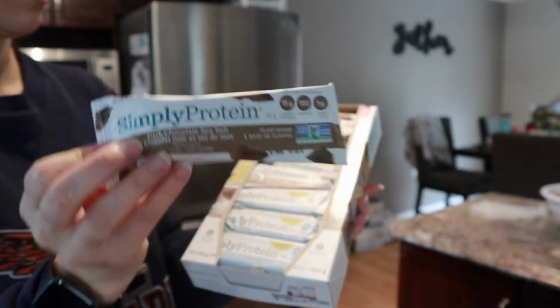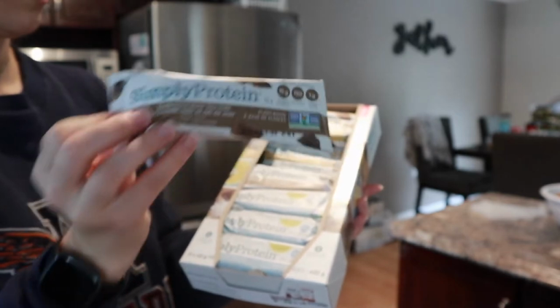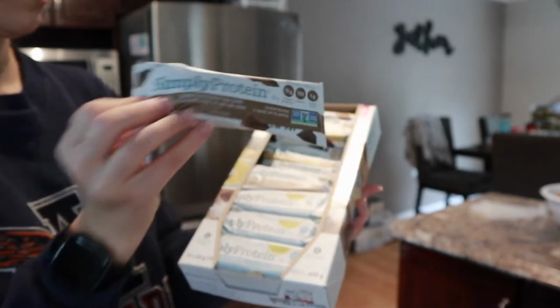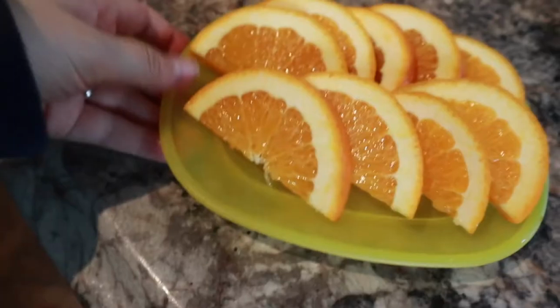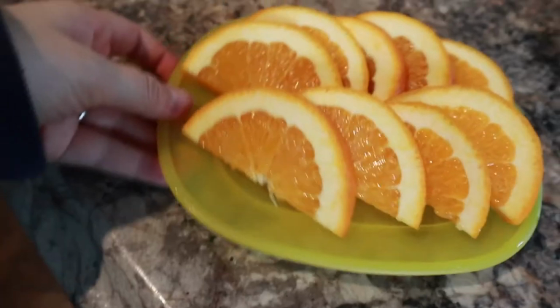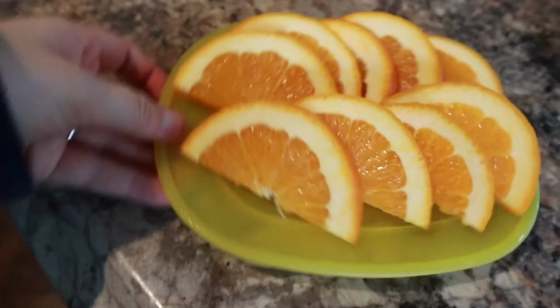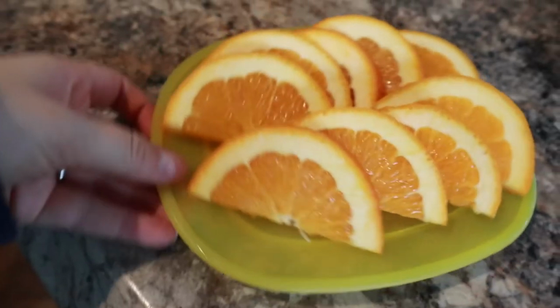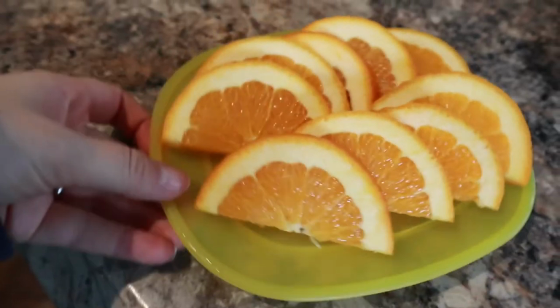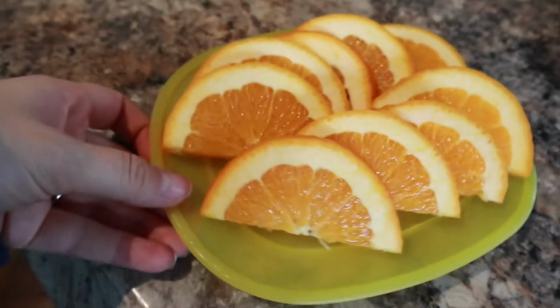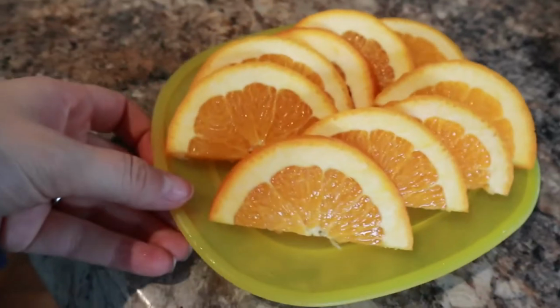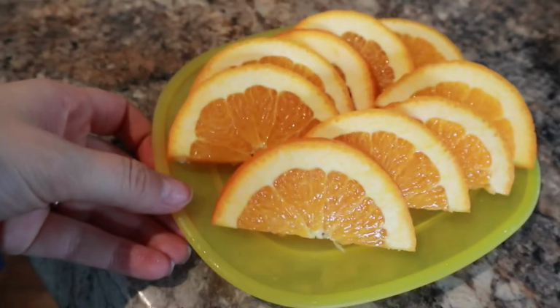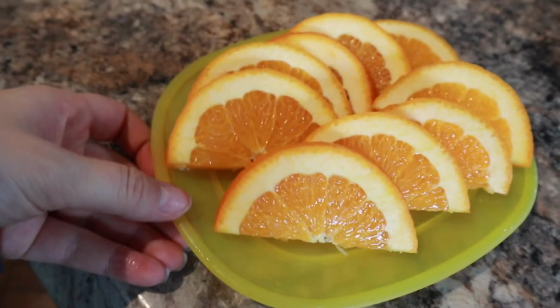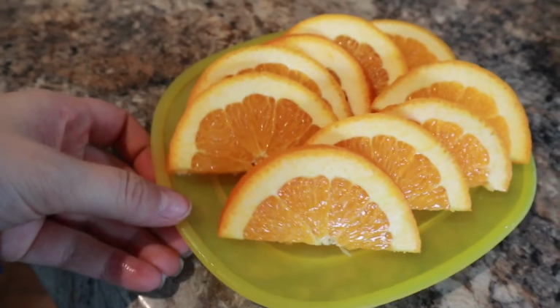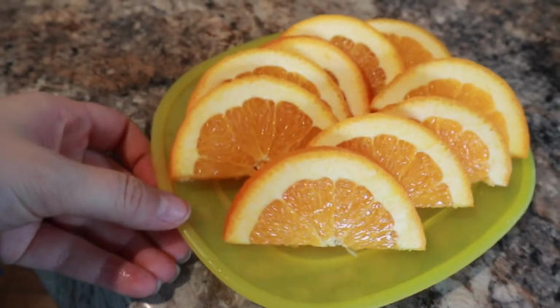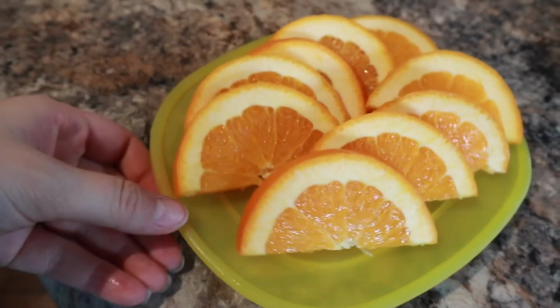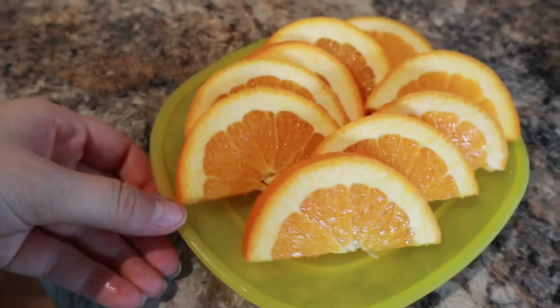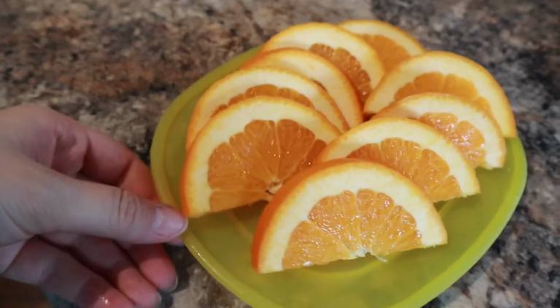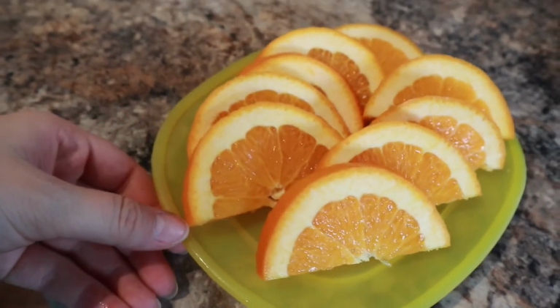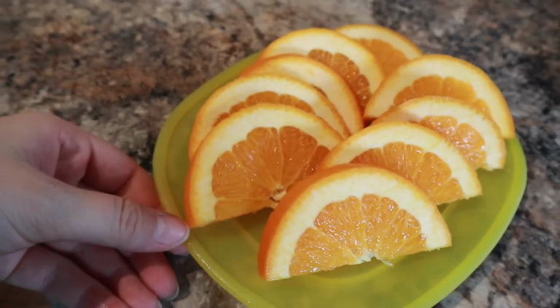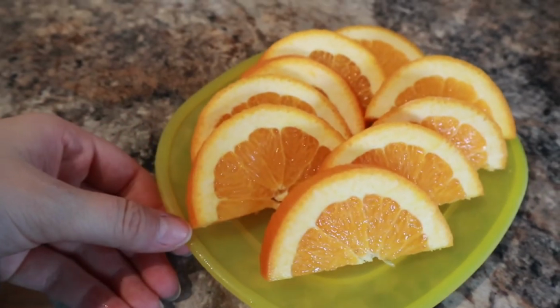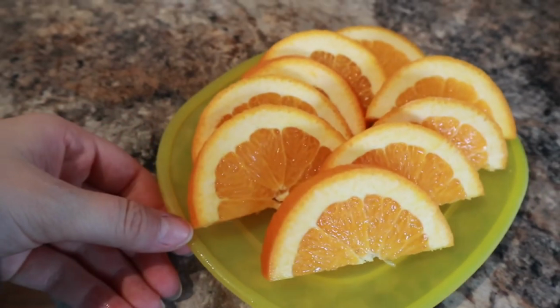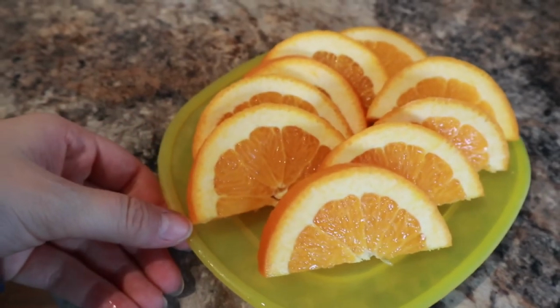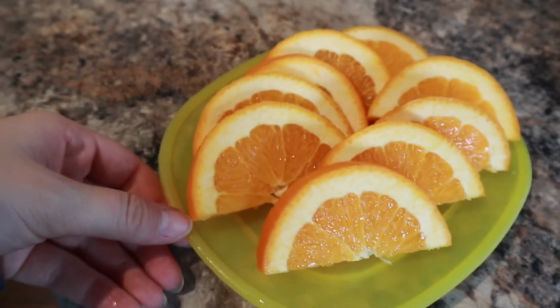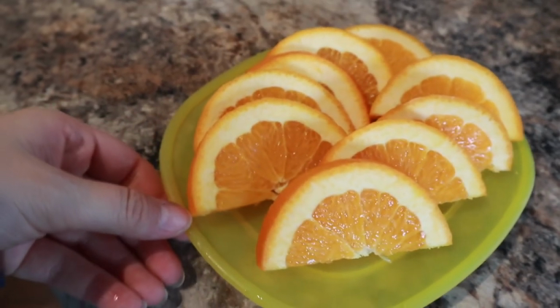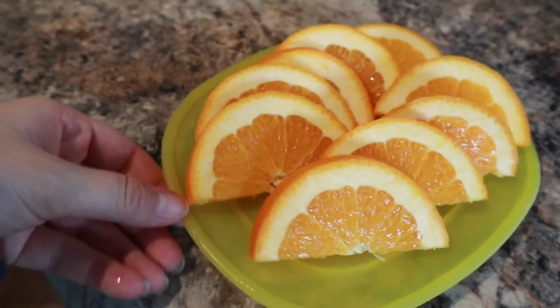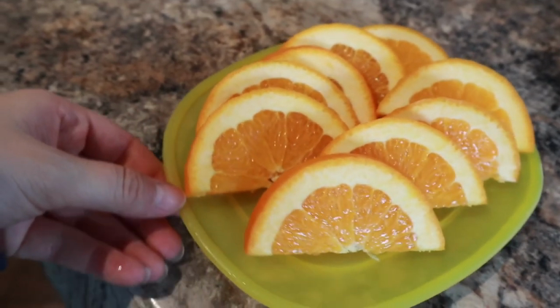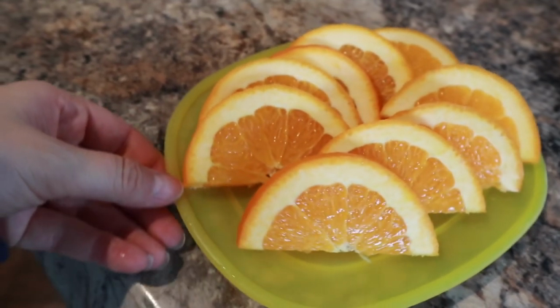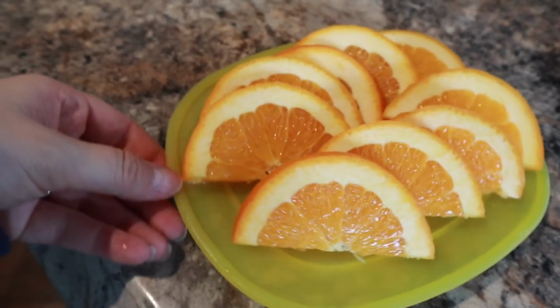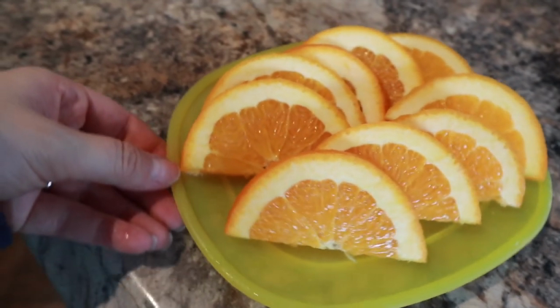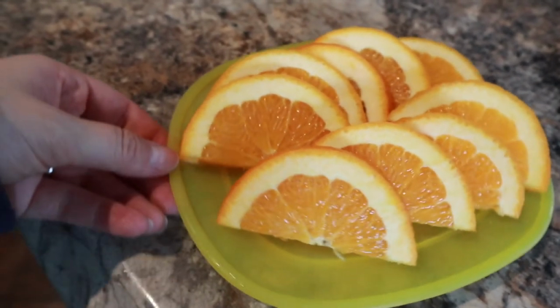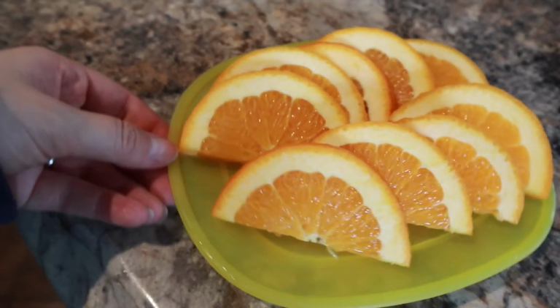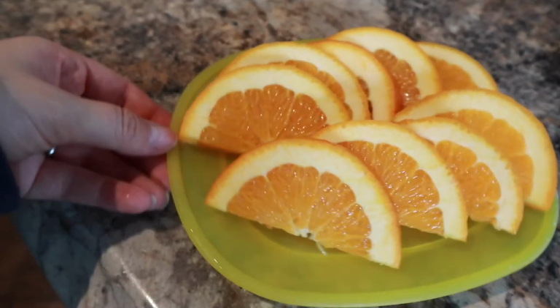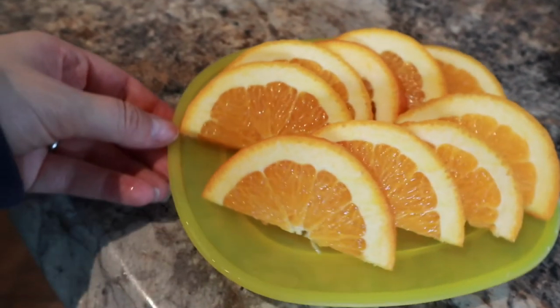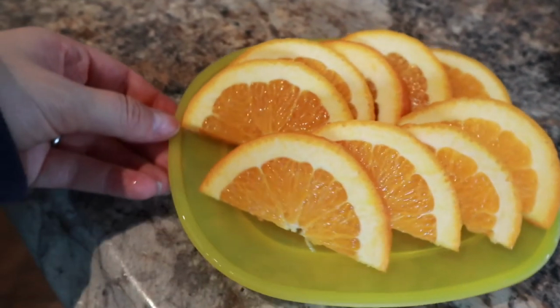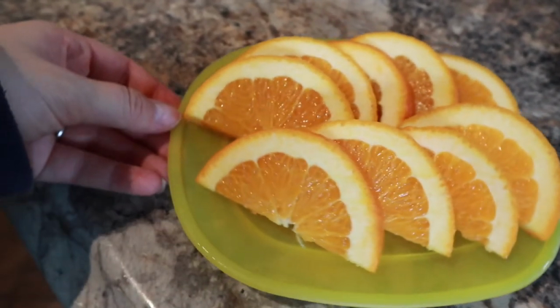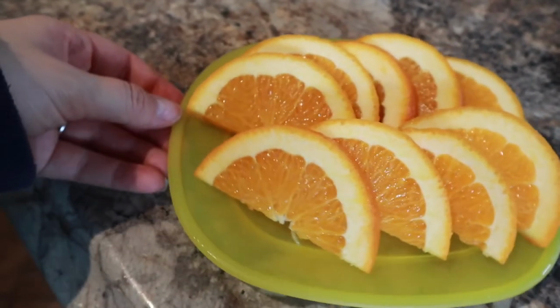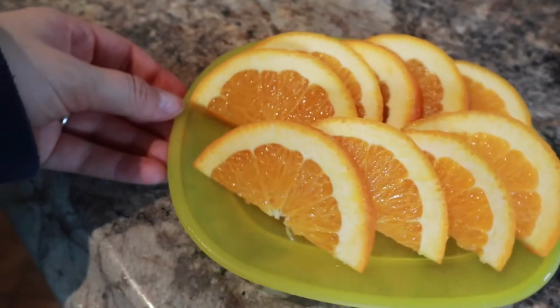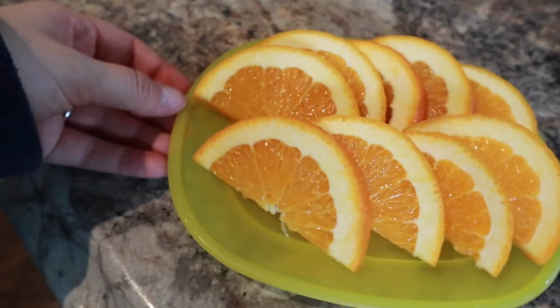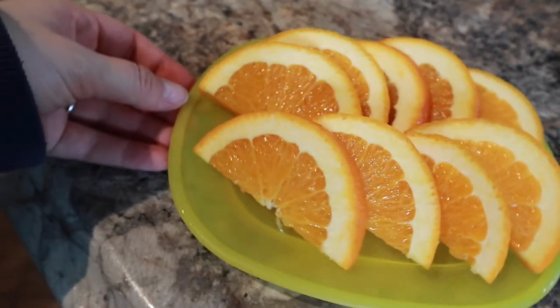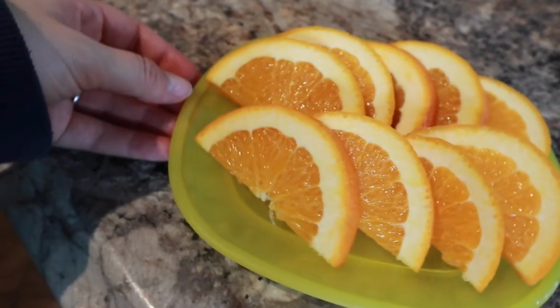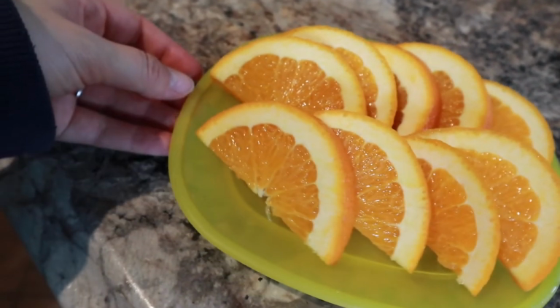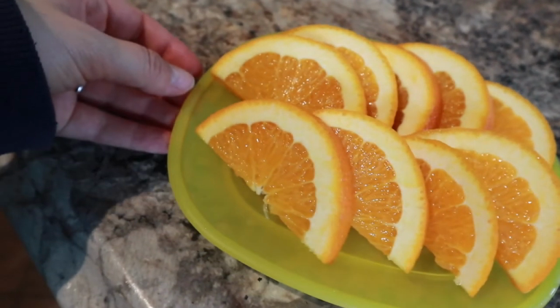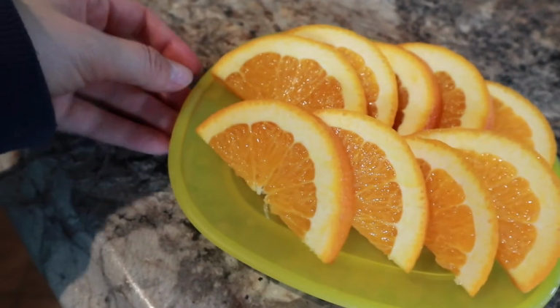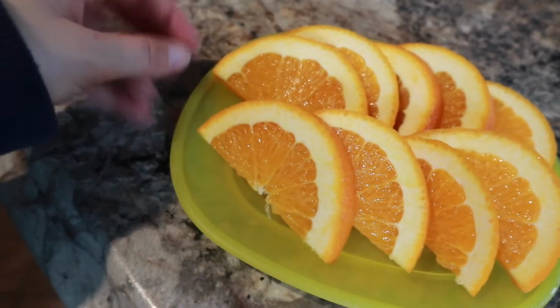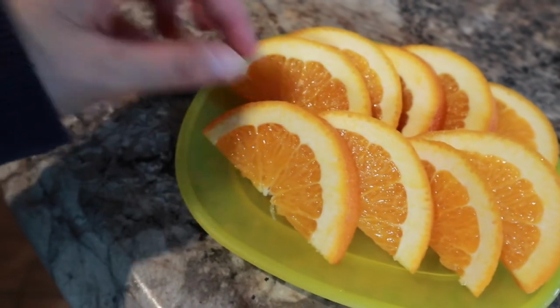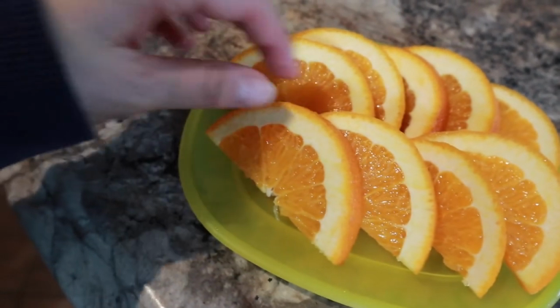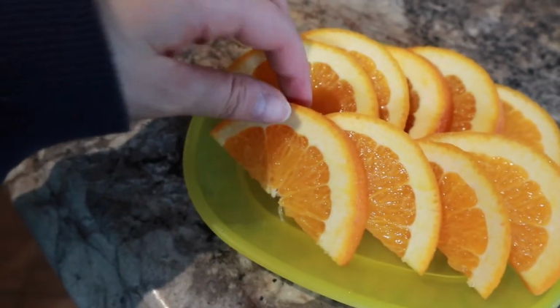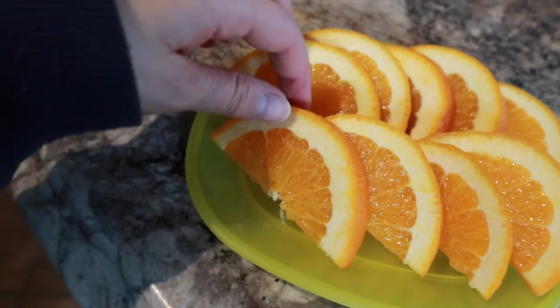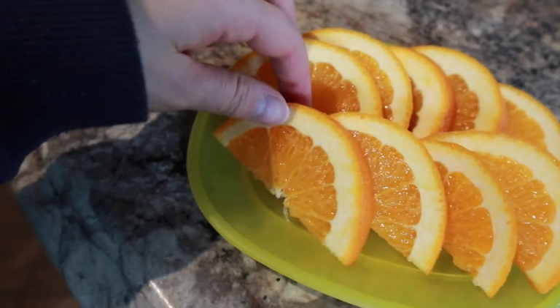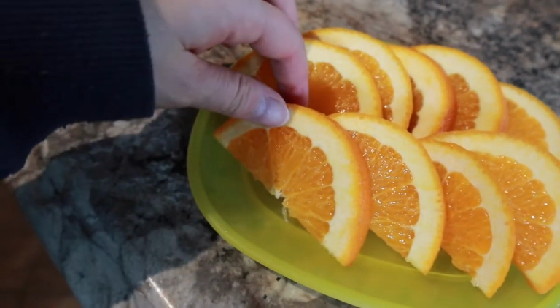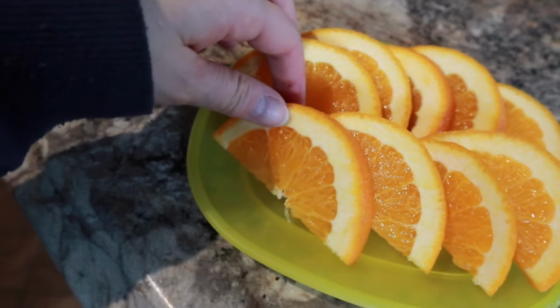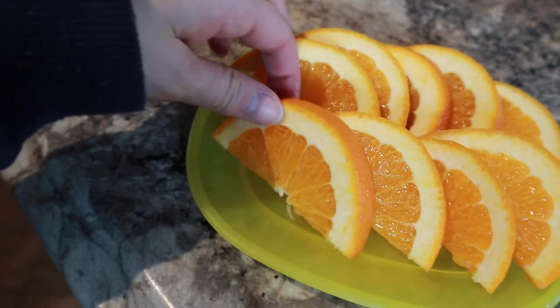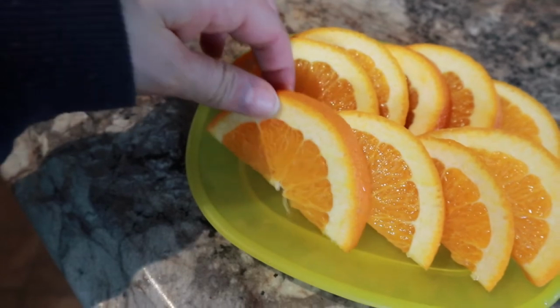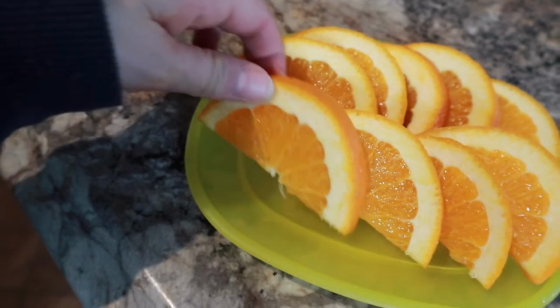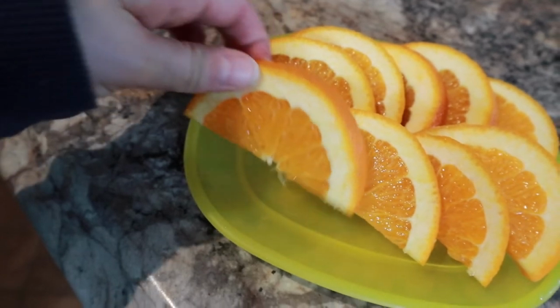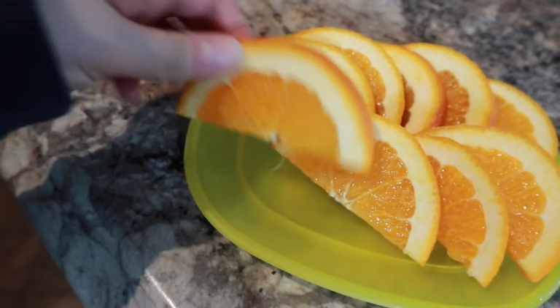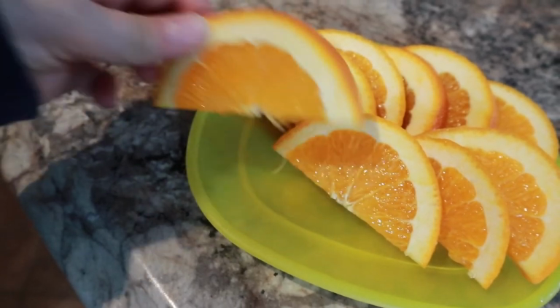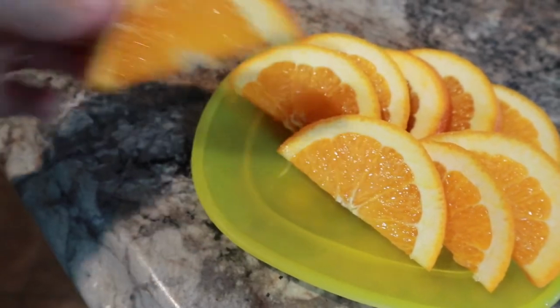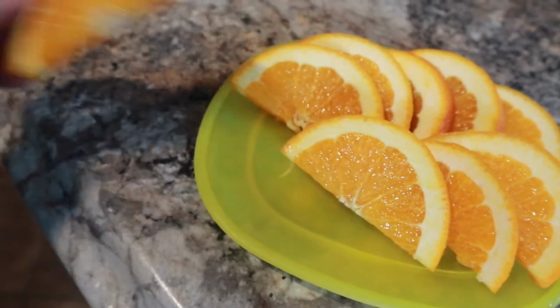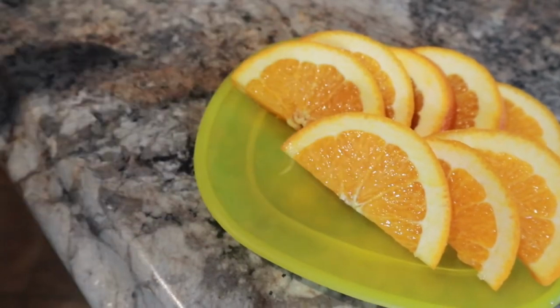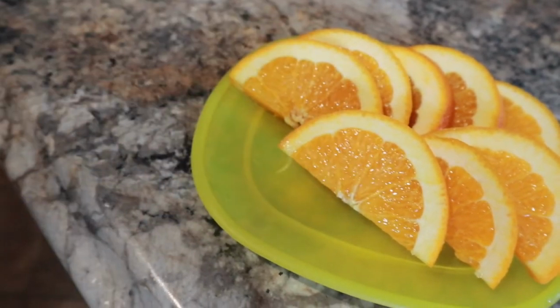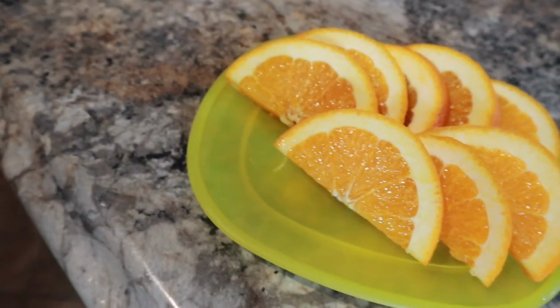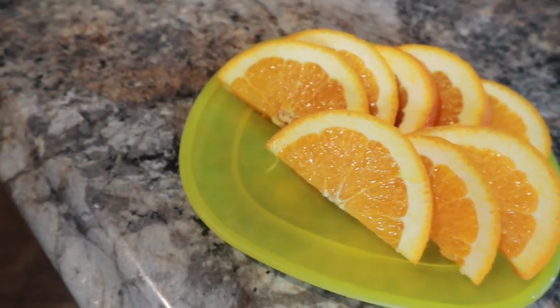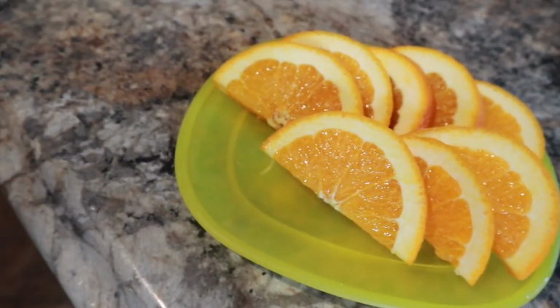Another thing I do is cut up fruit and leave it on the counter. Don't you just want to take an orange slice? So good.